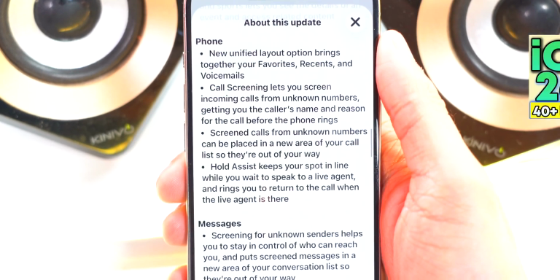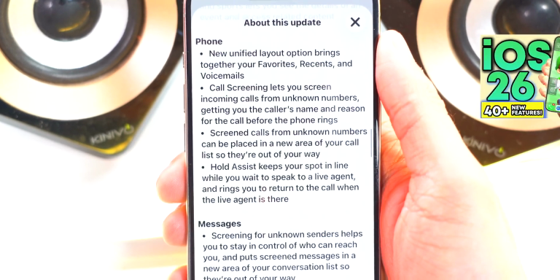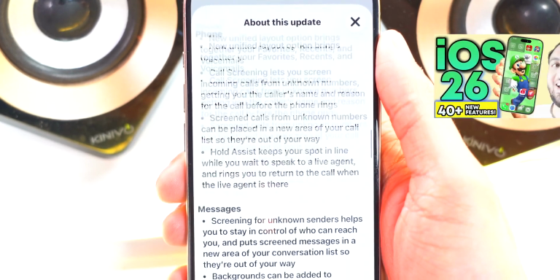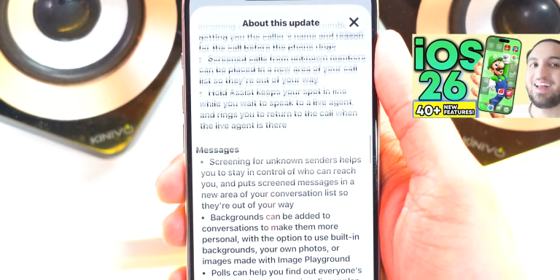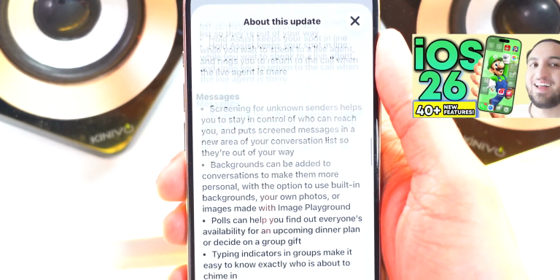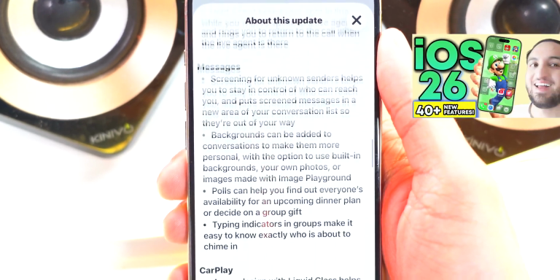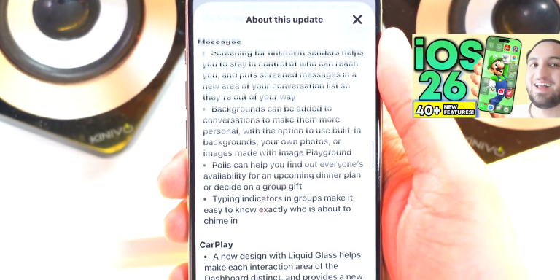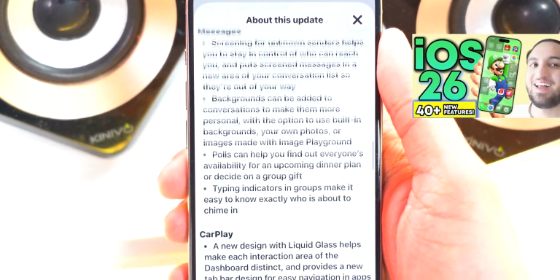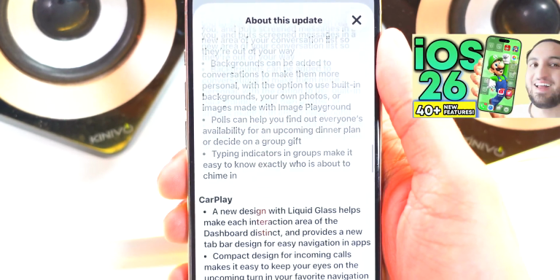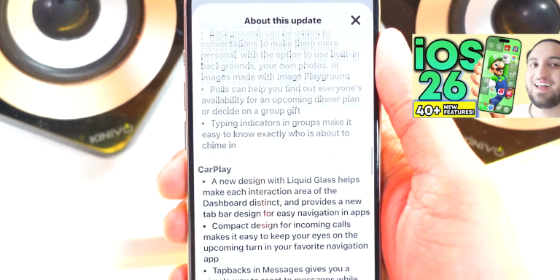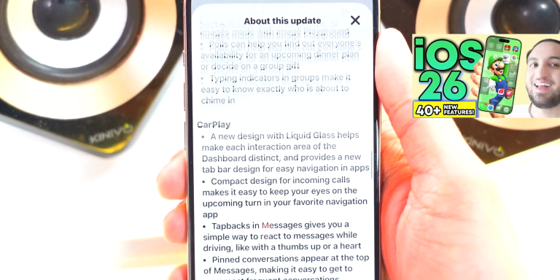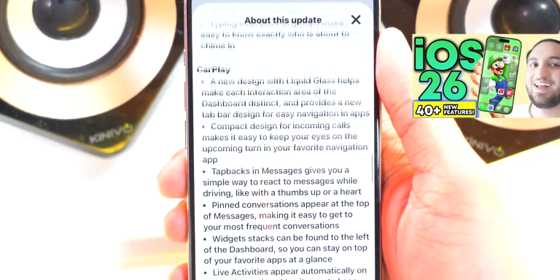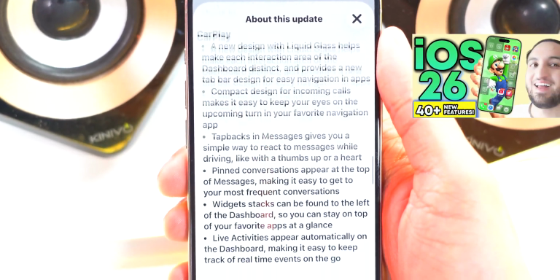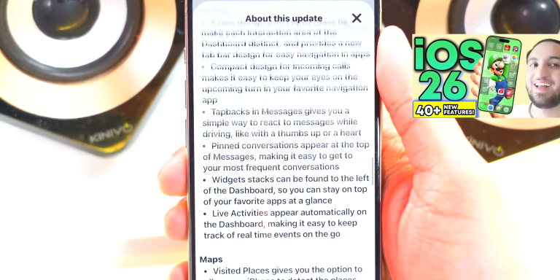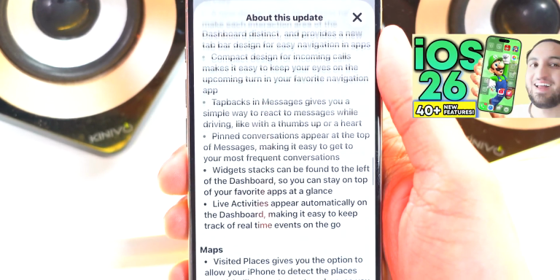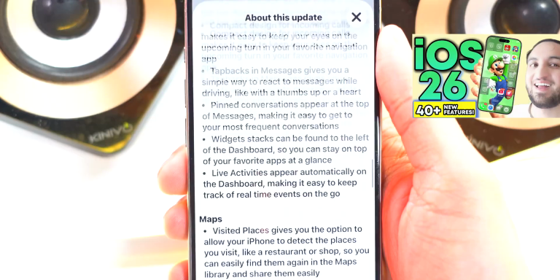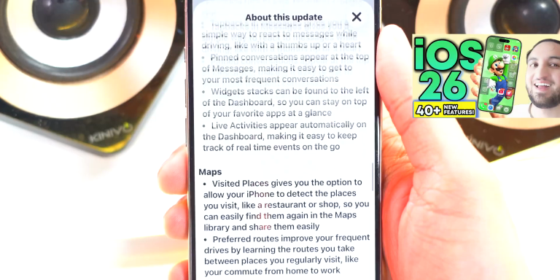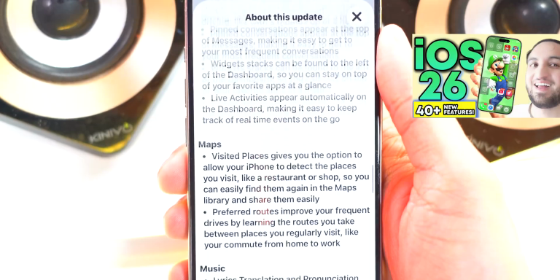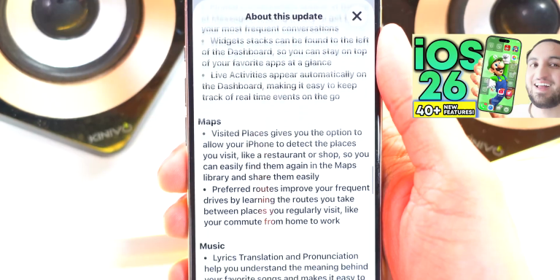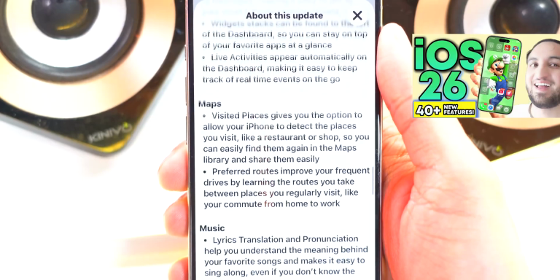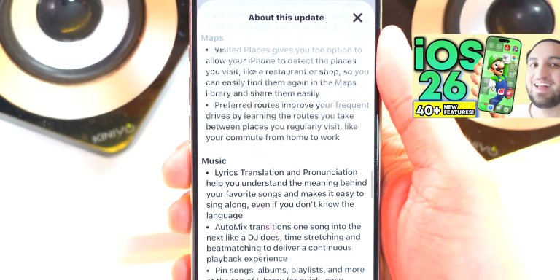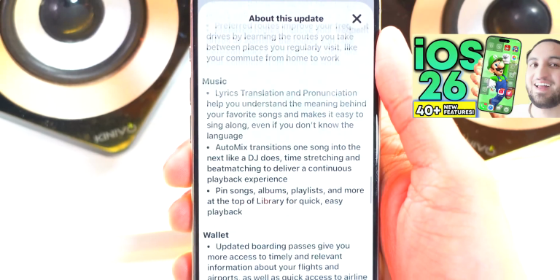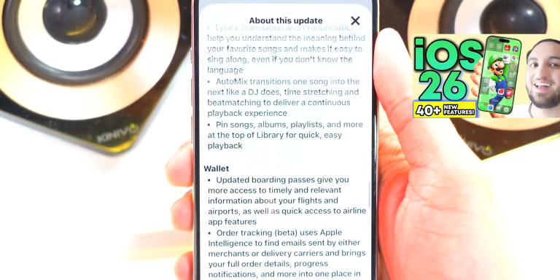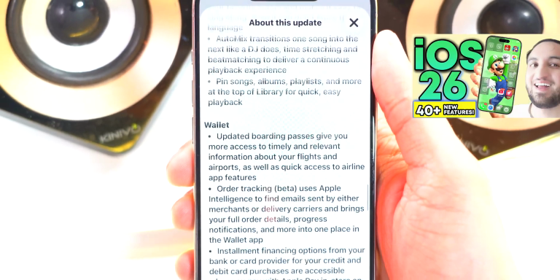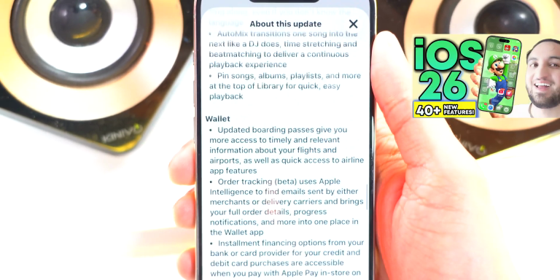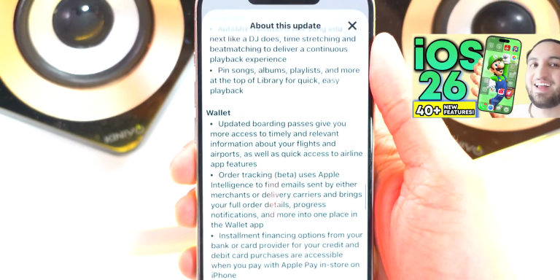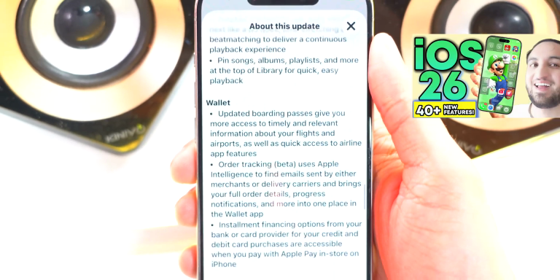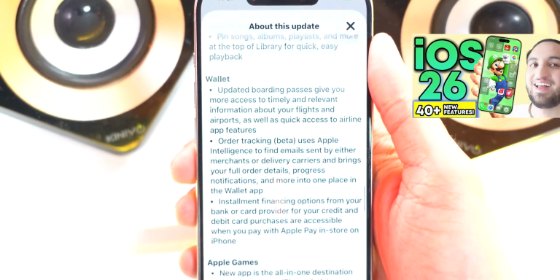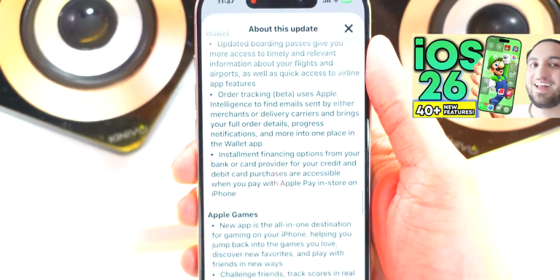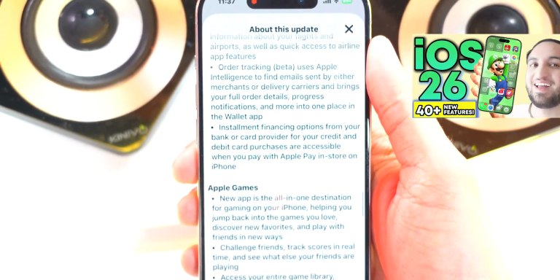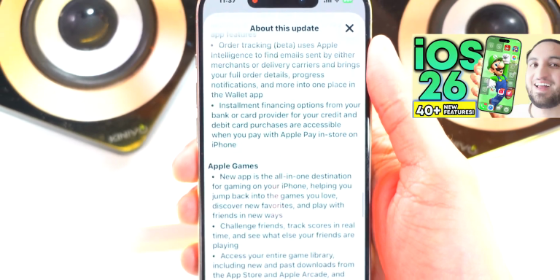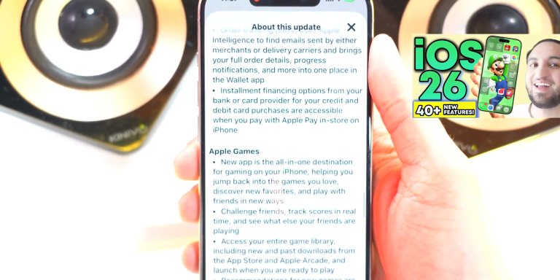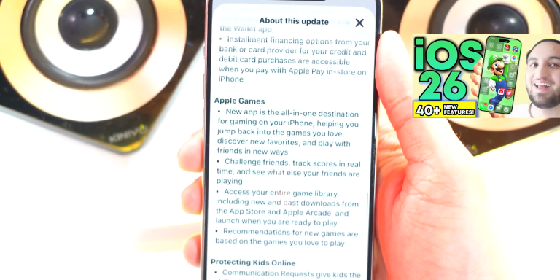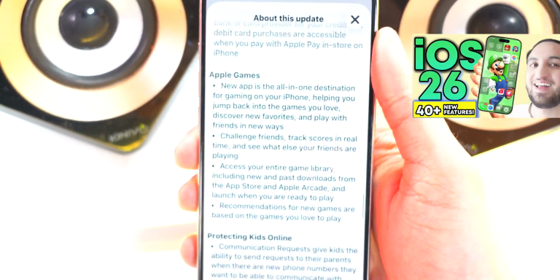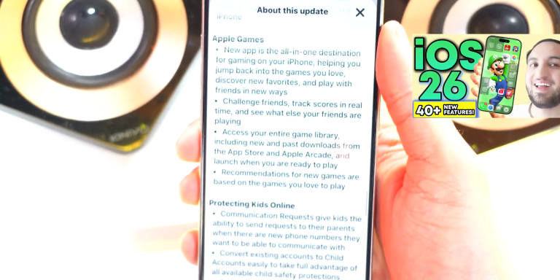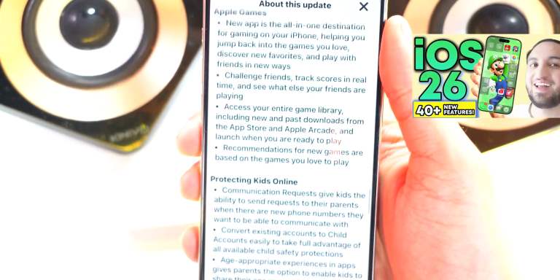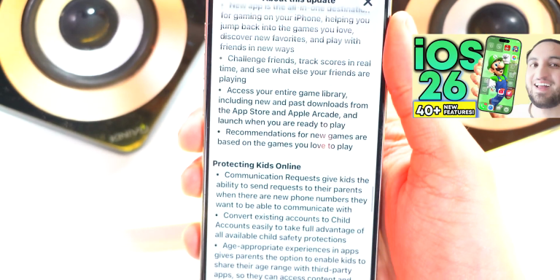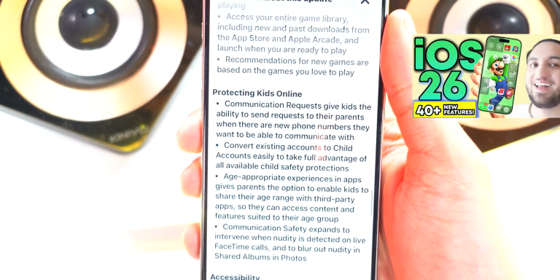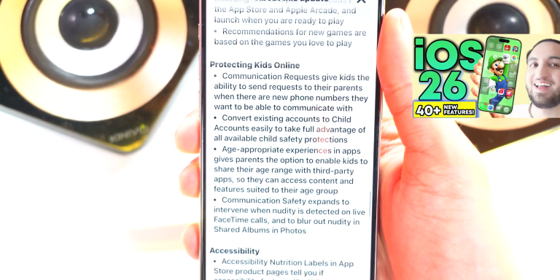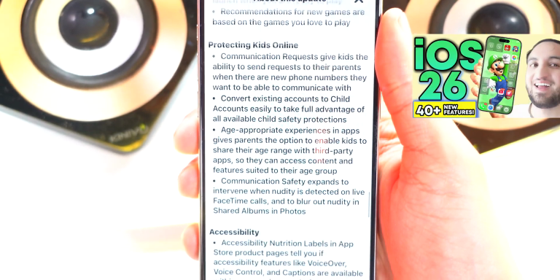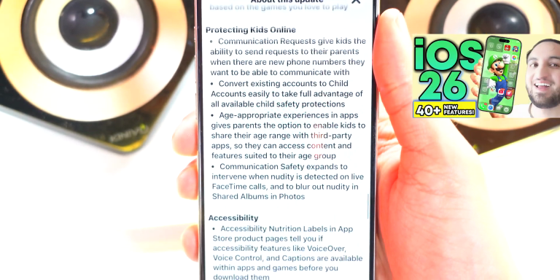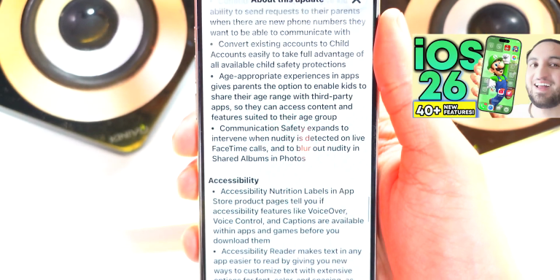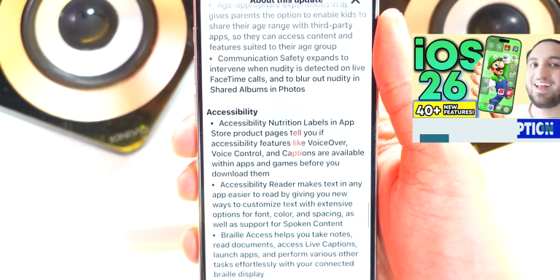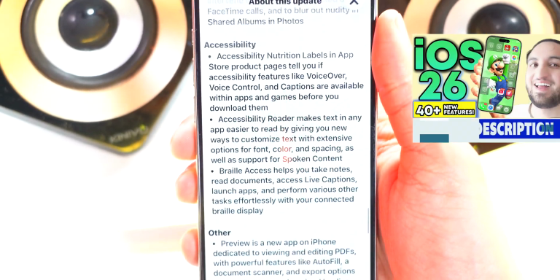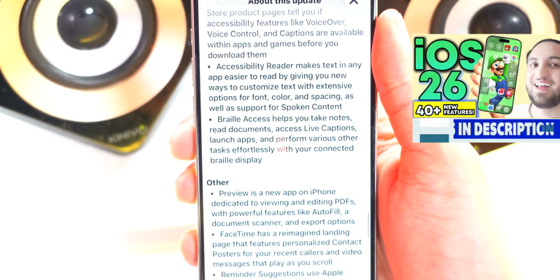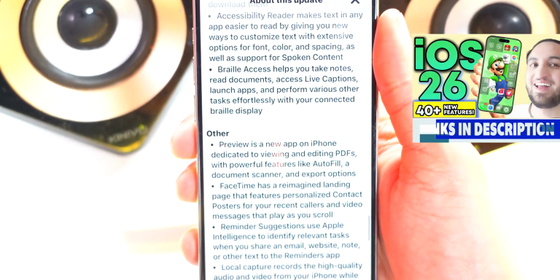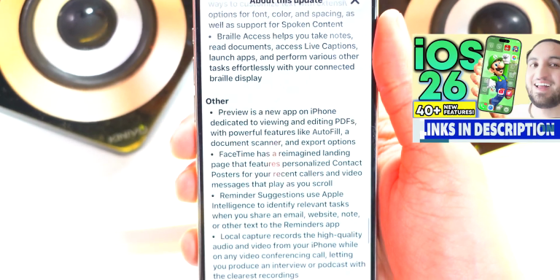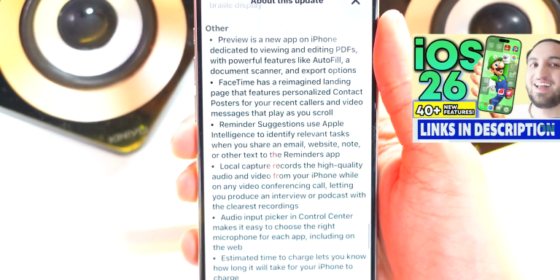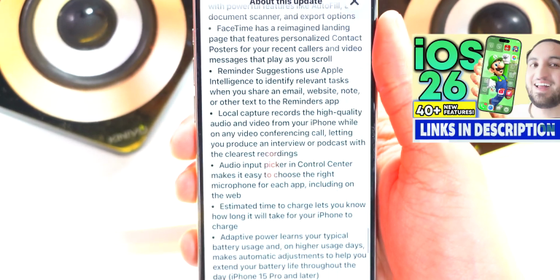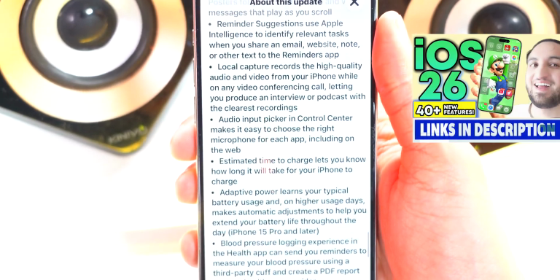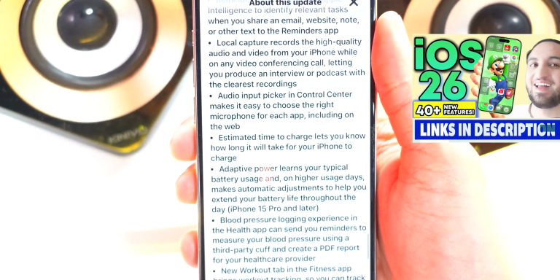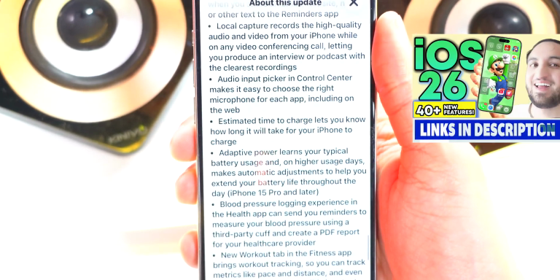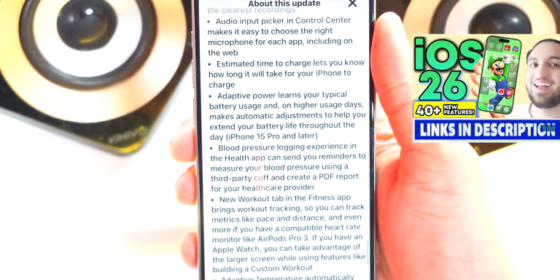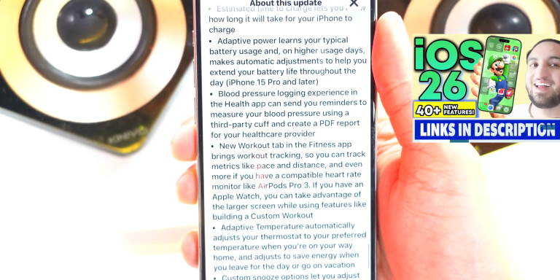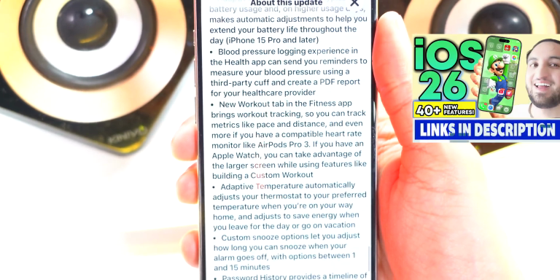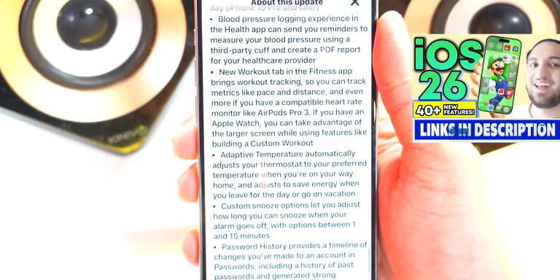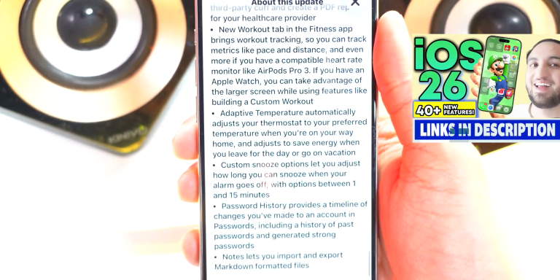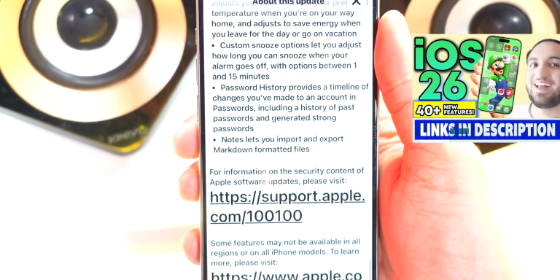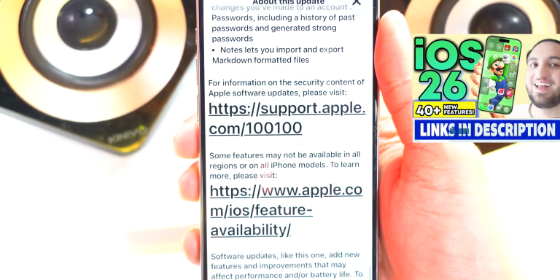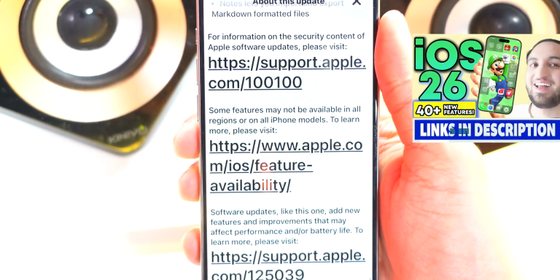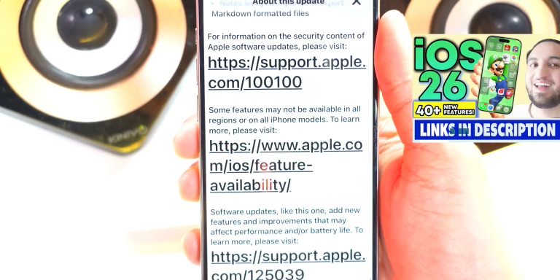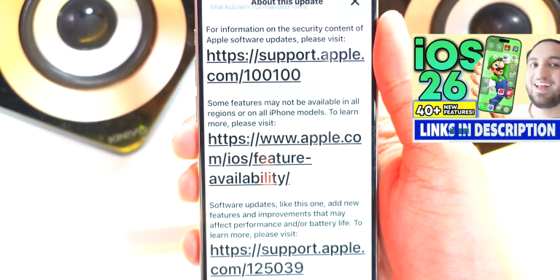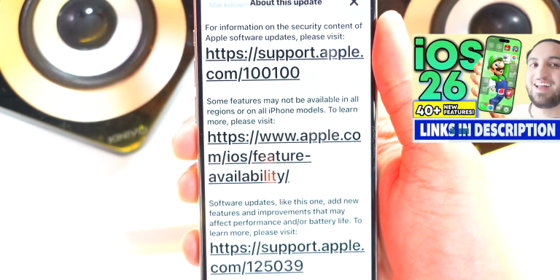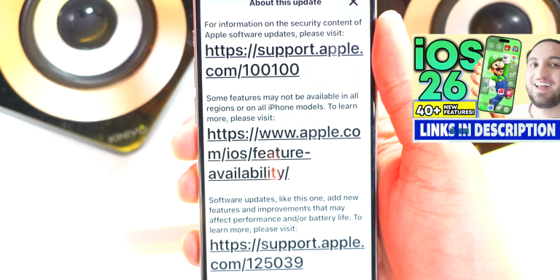I did make a video on 40 major features in iOS 26. So if you missed that video, I'll put a link down below in the description or here in the cards.